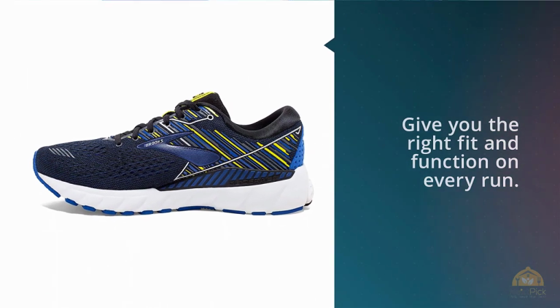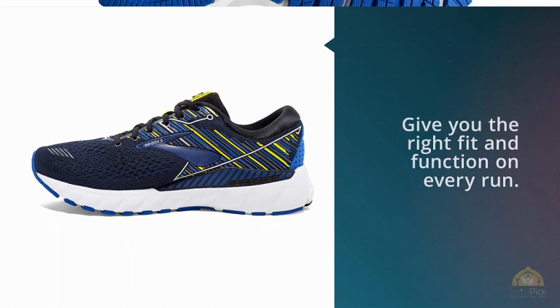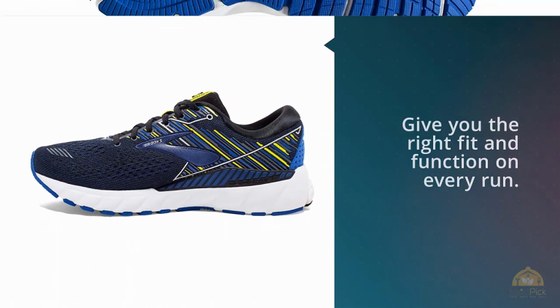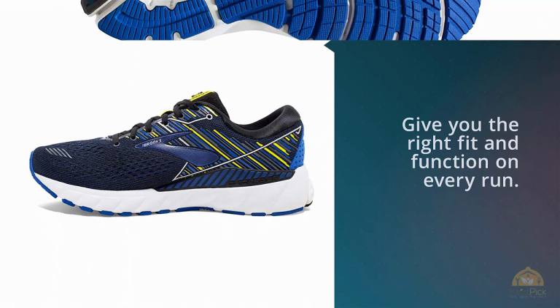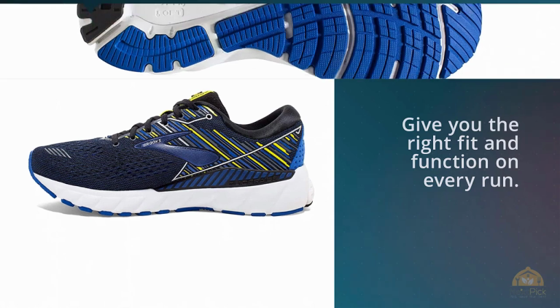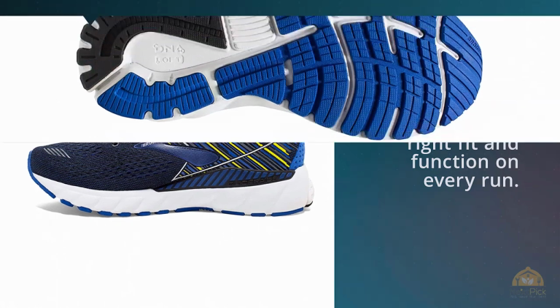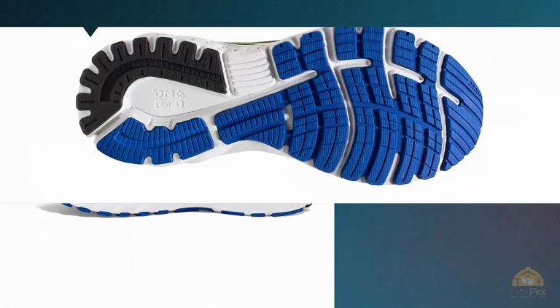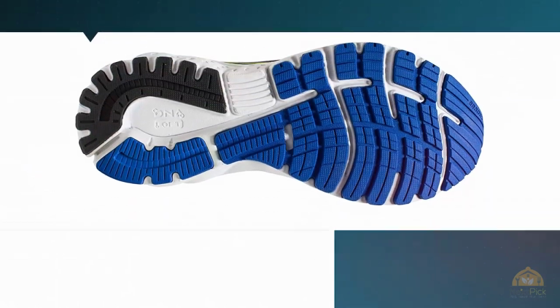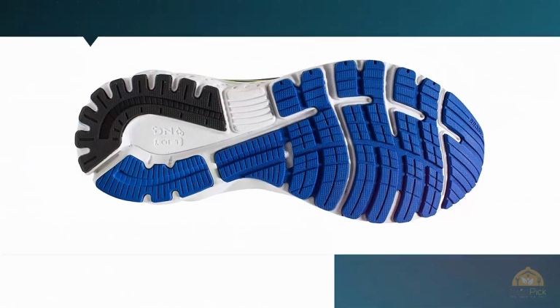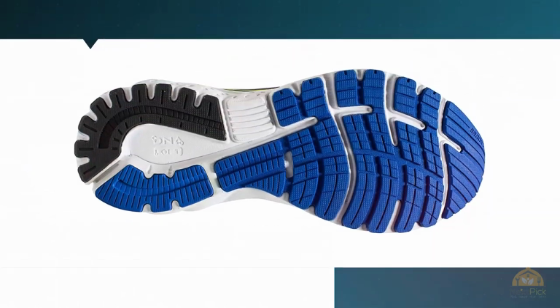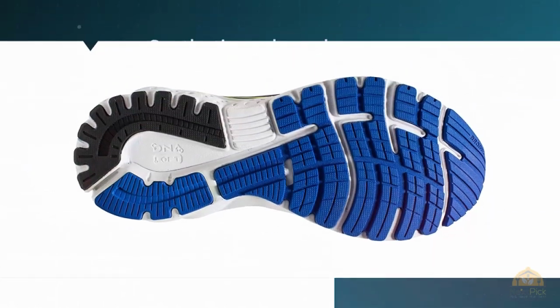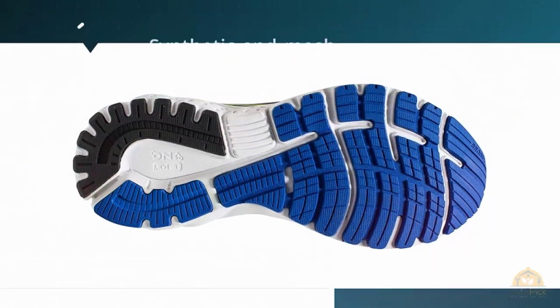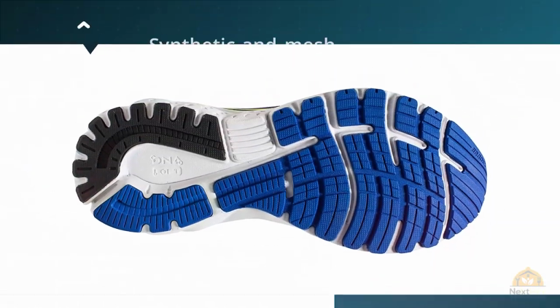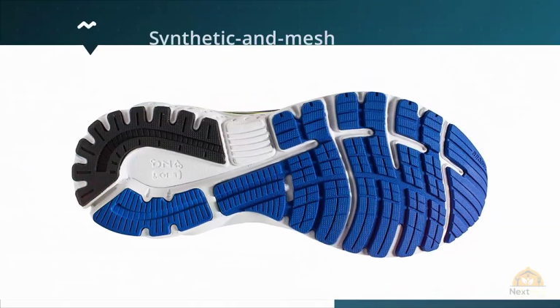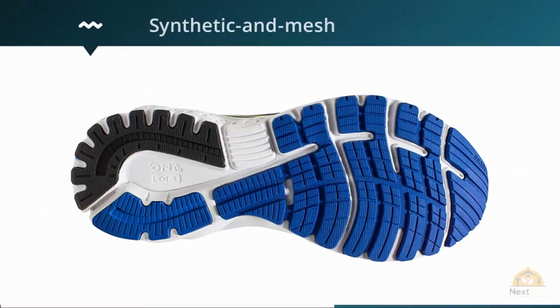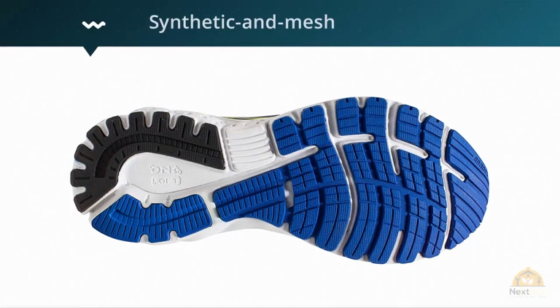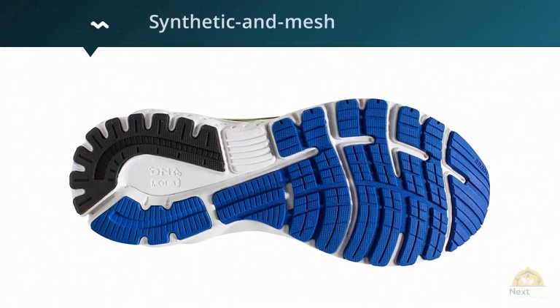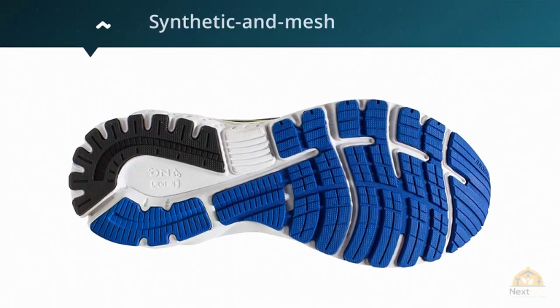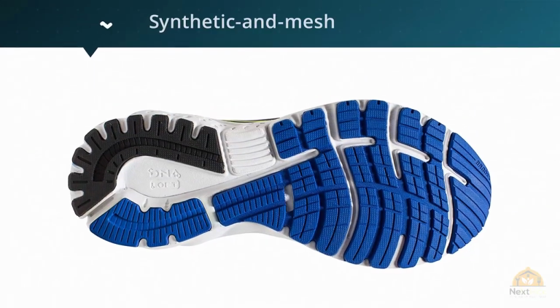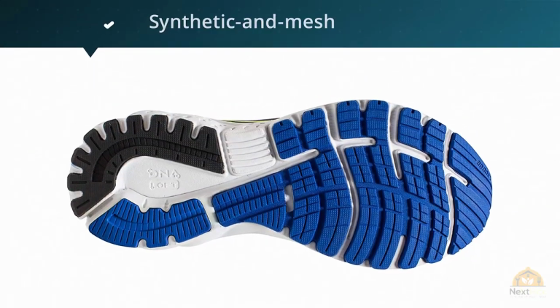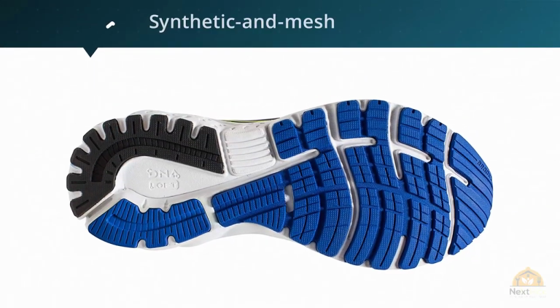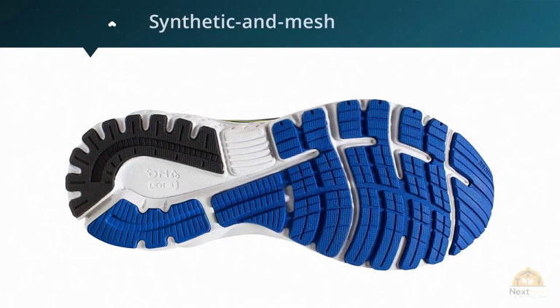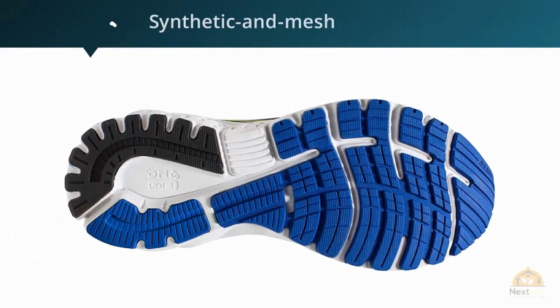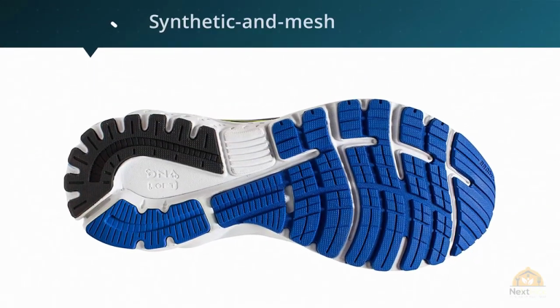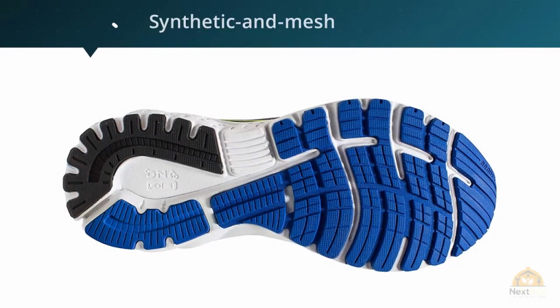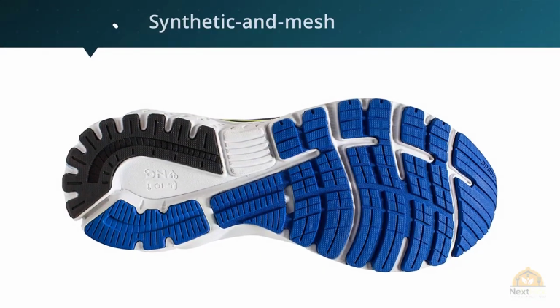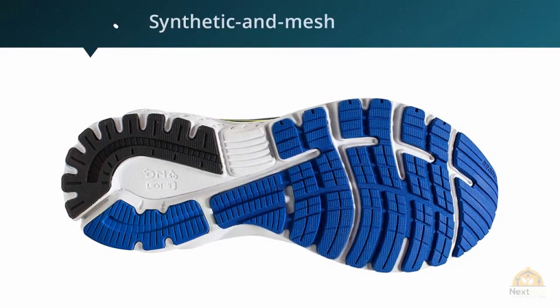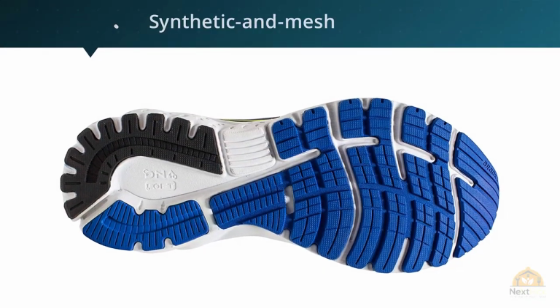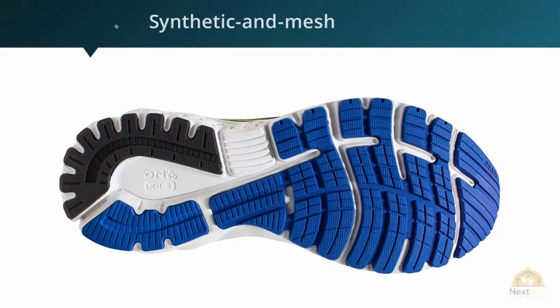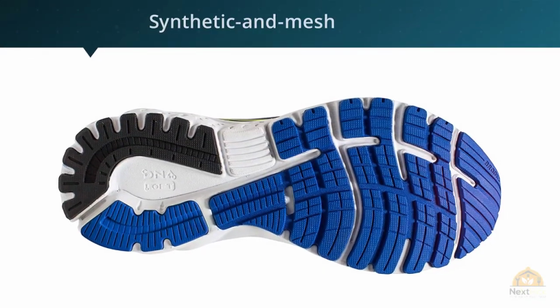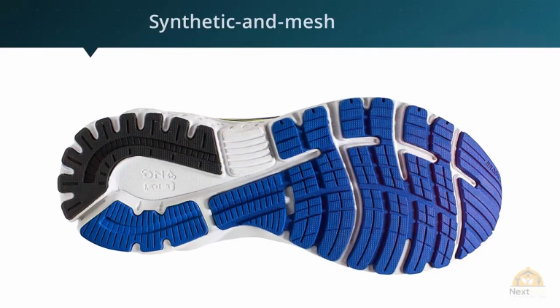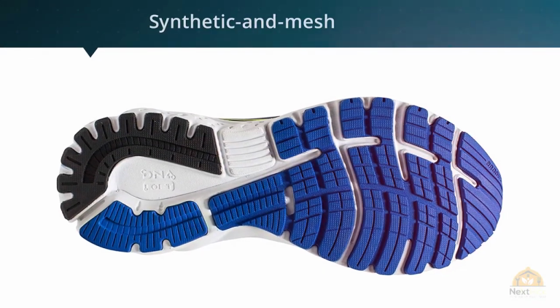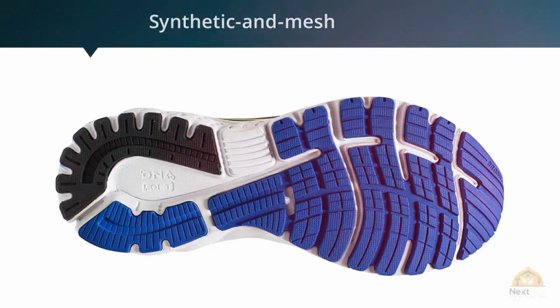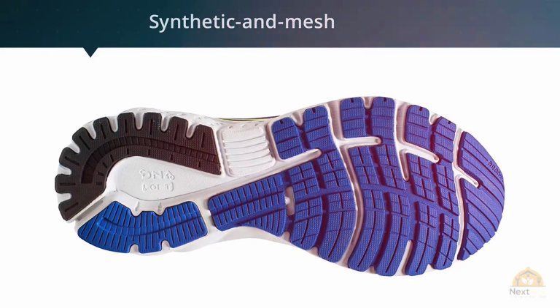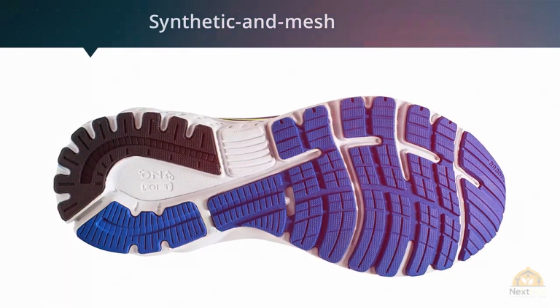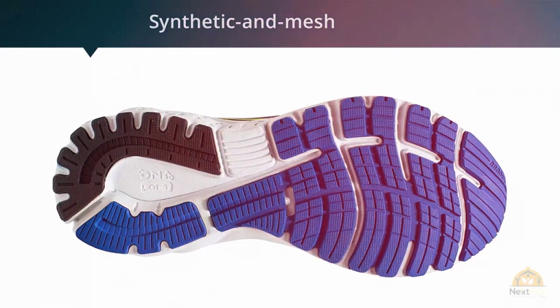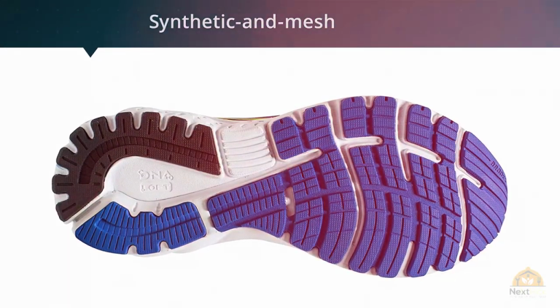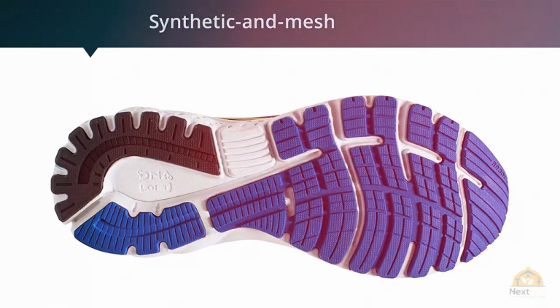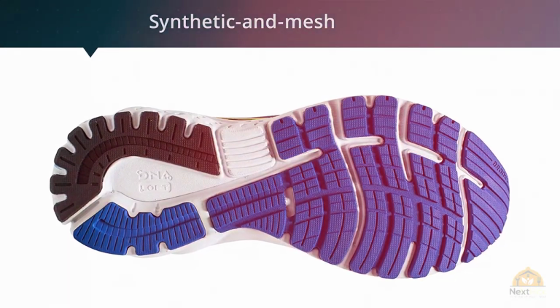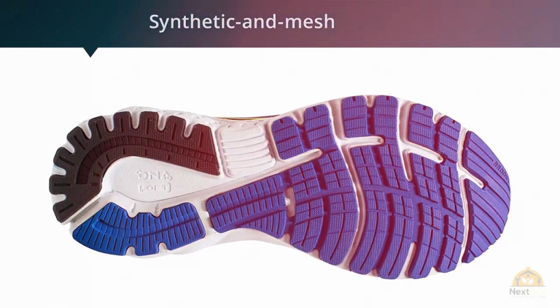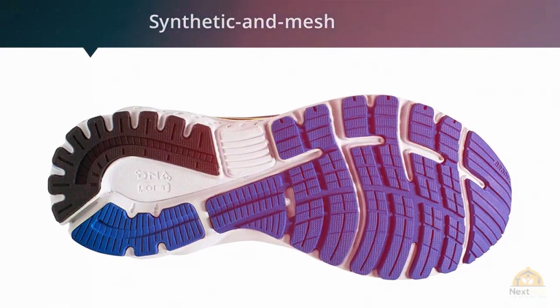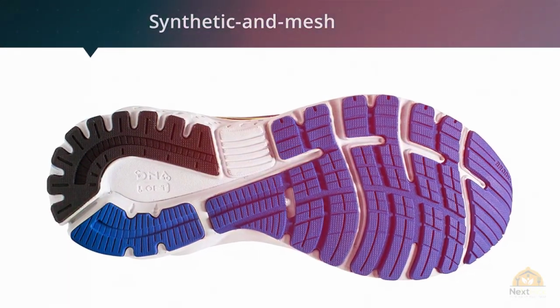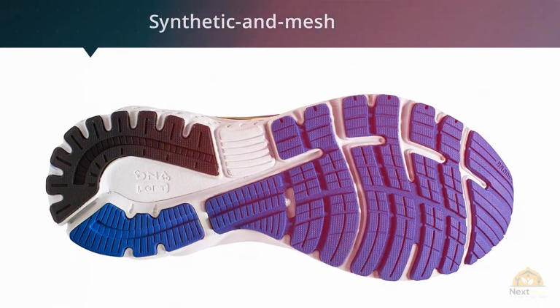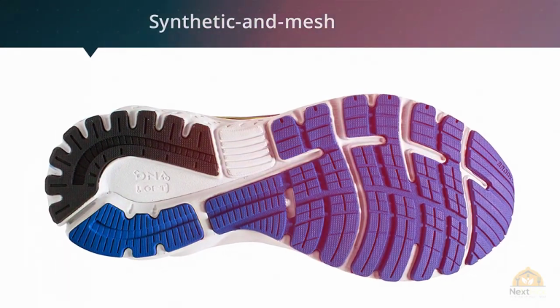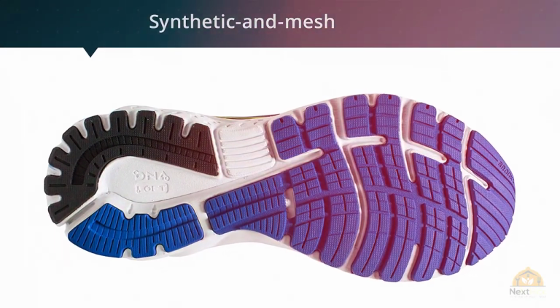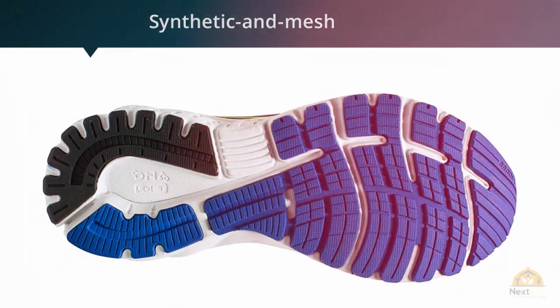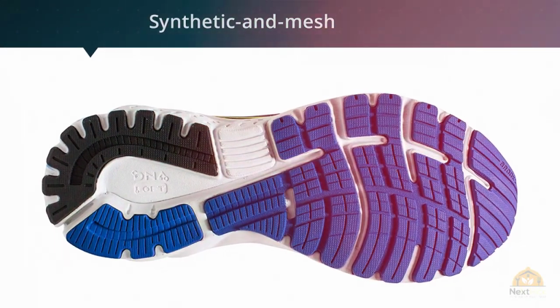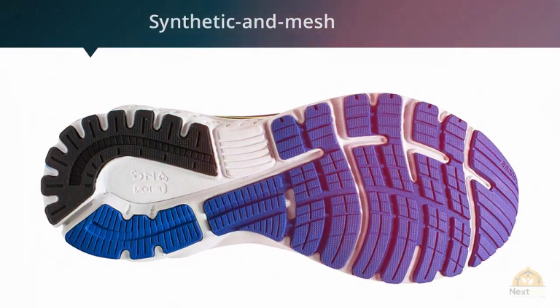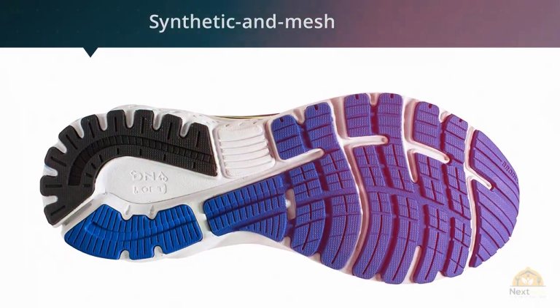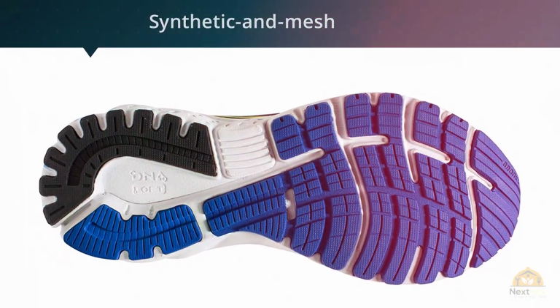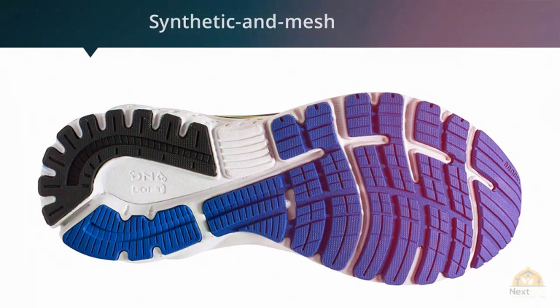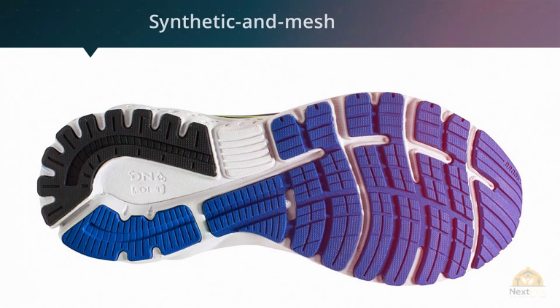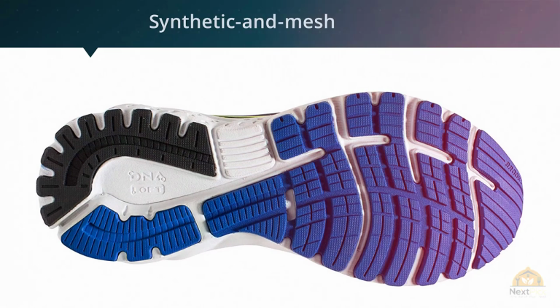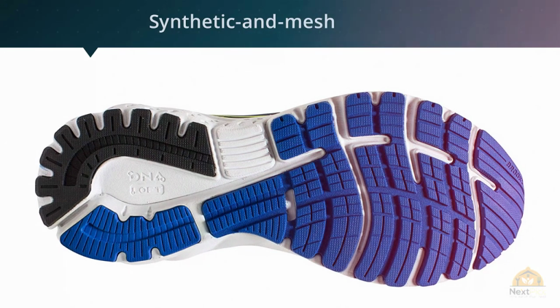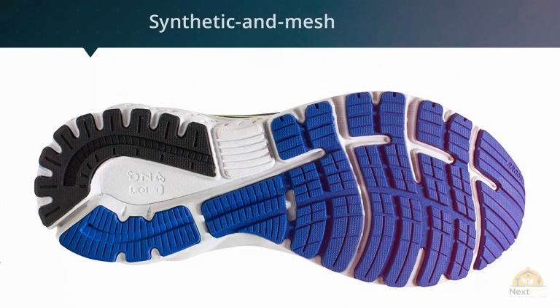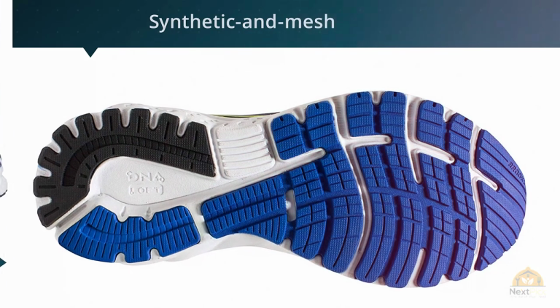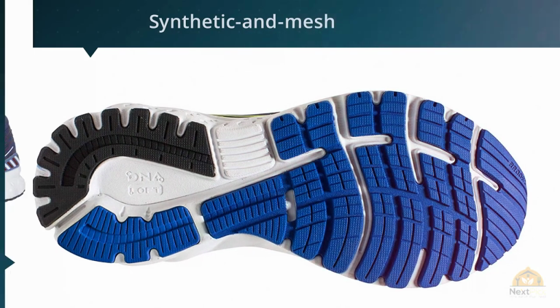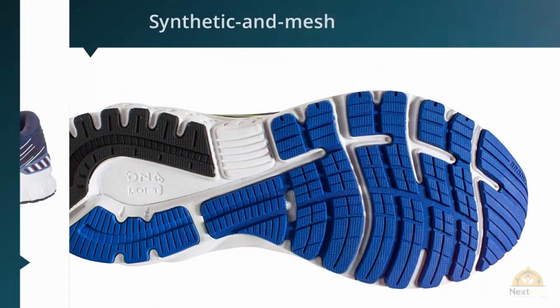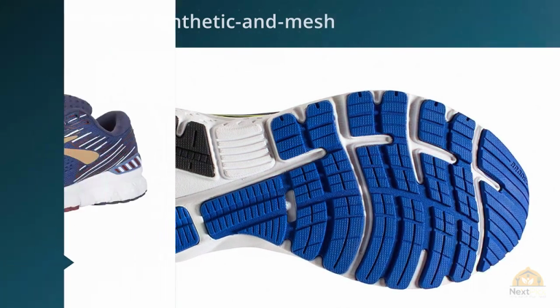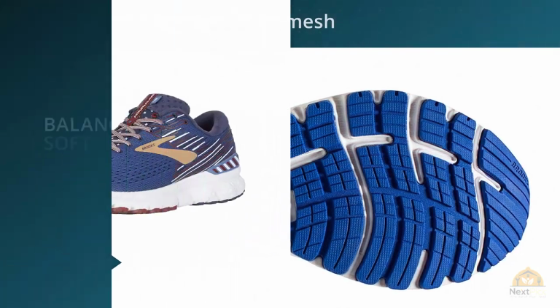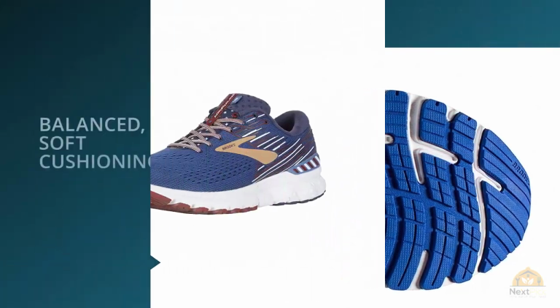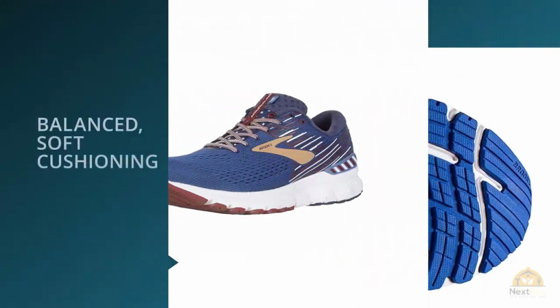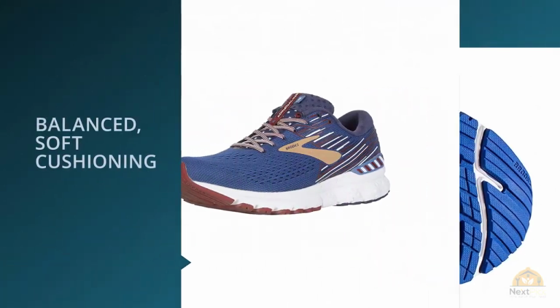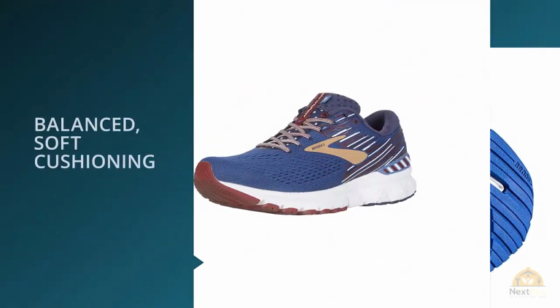At Brooks, running is all we think about. All of our running shoes are designed and built with smart technologies to give you the right fit and function on every run.